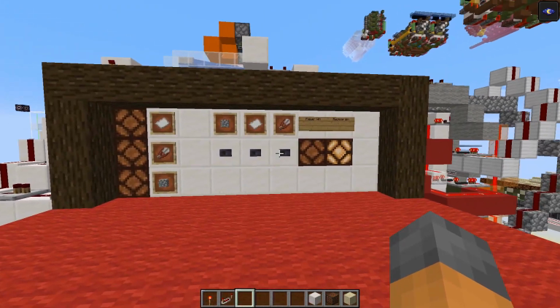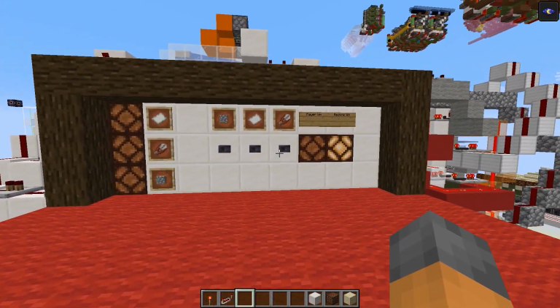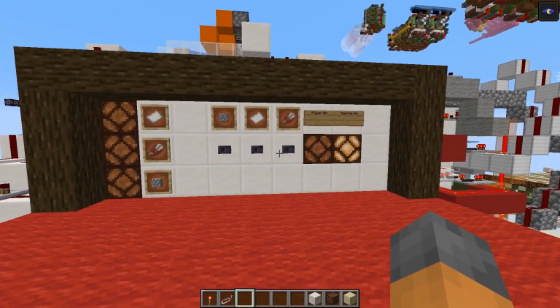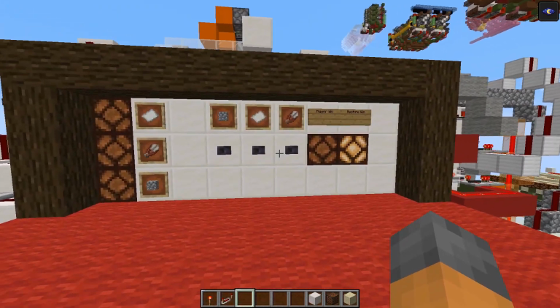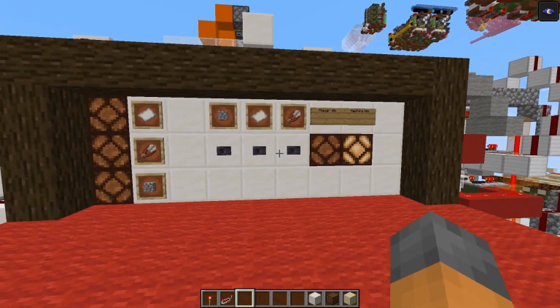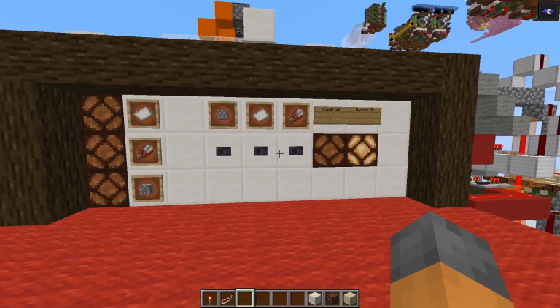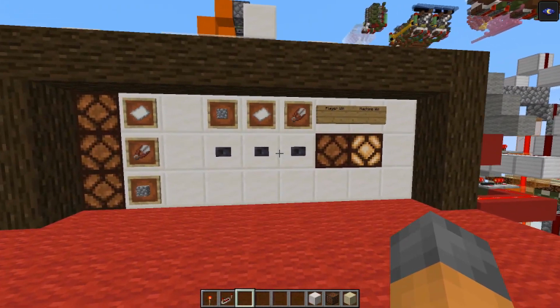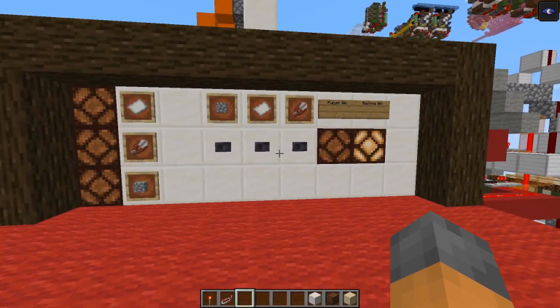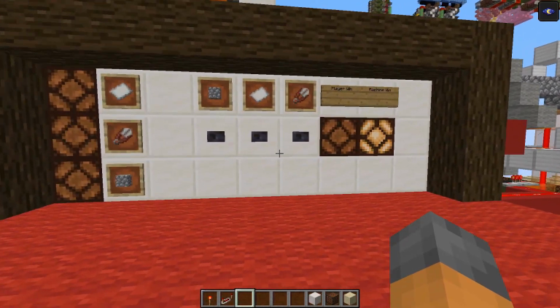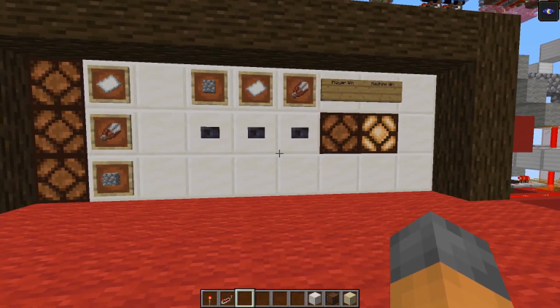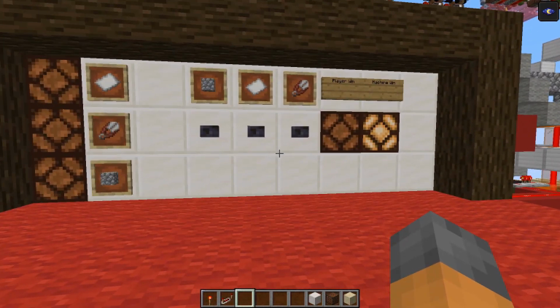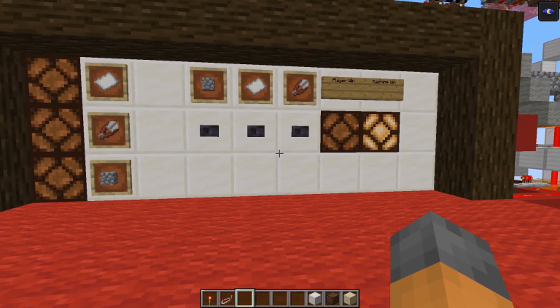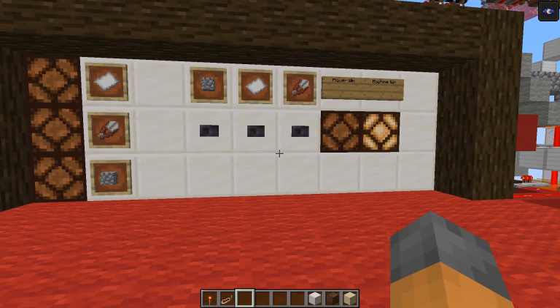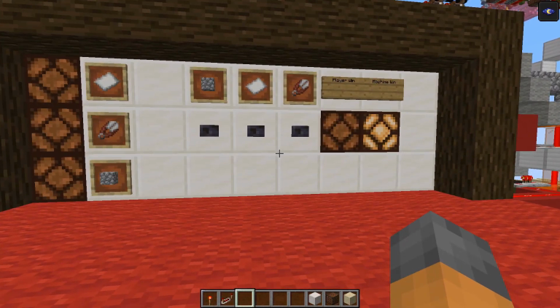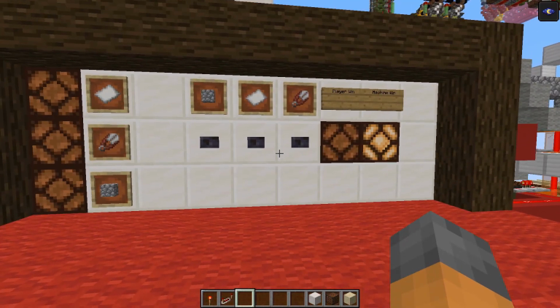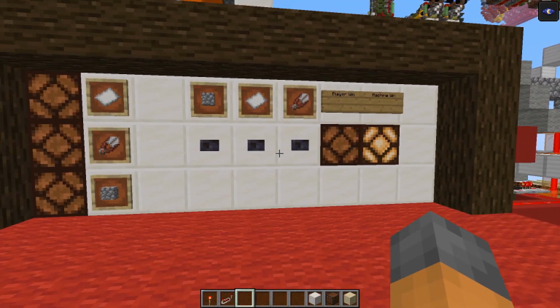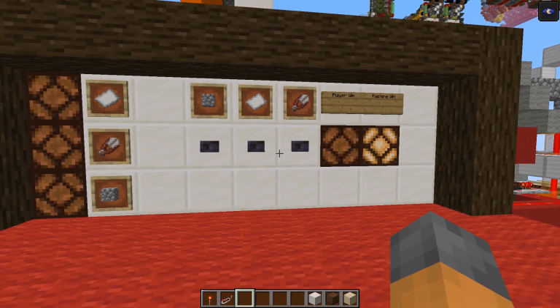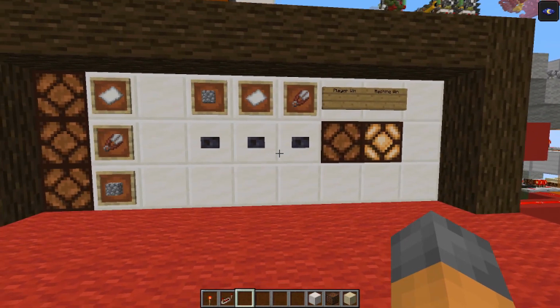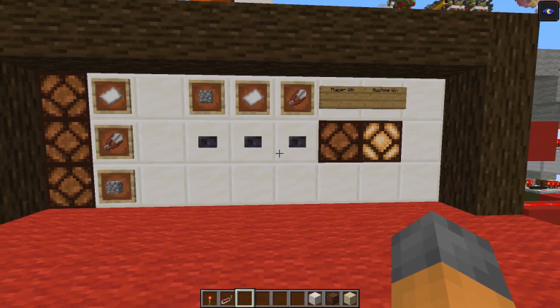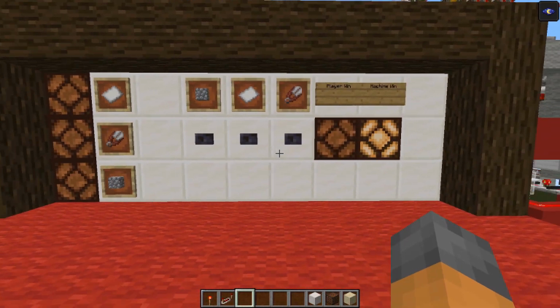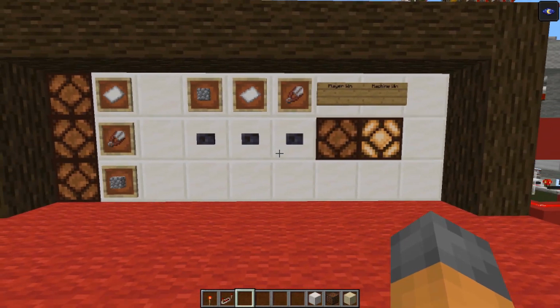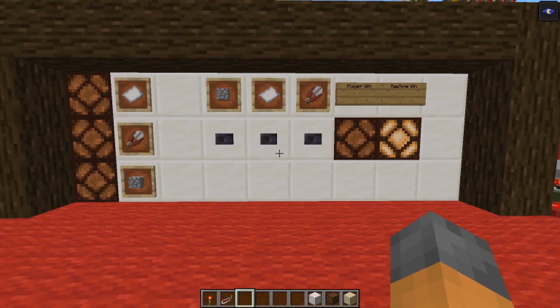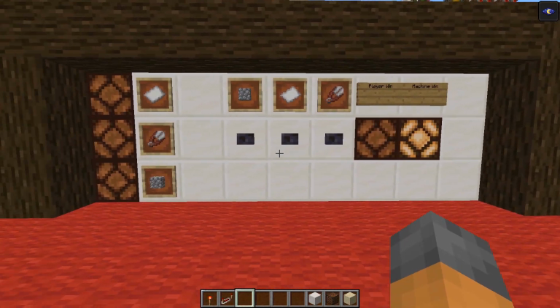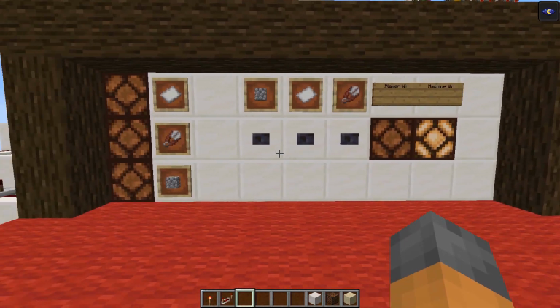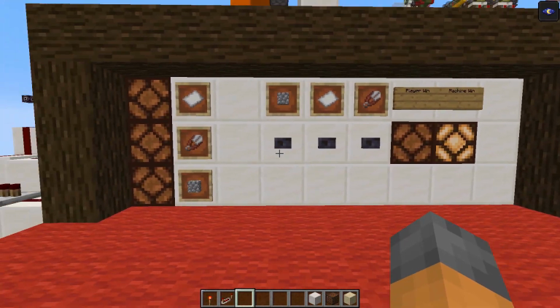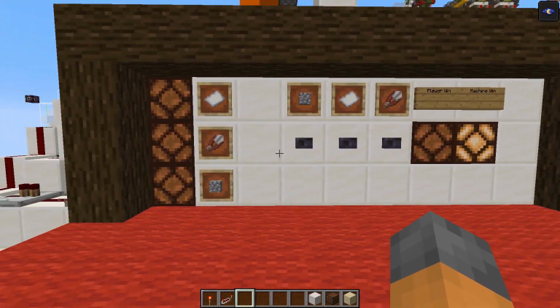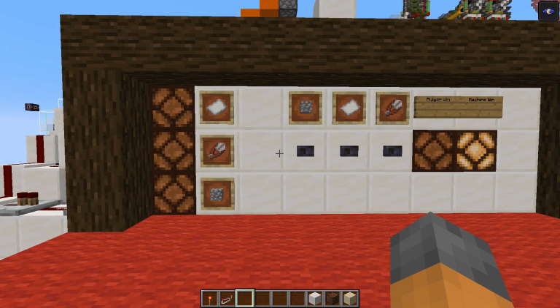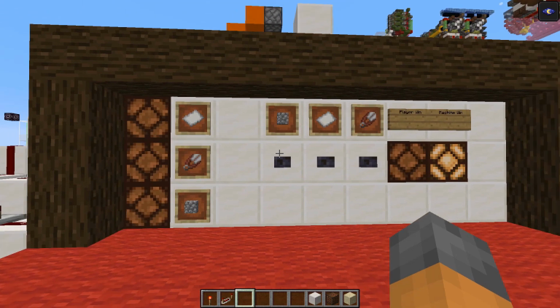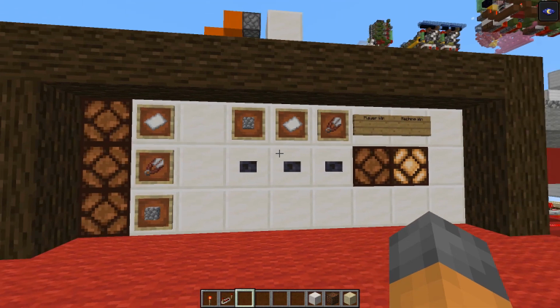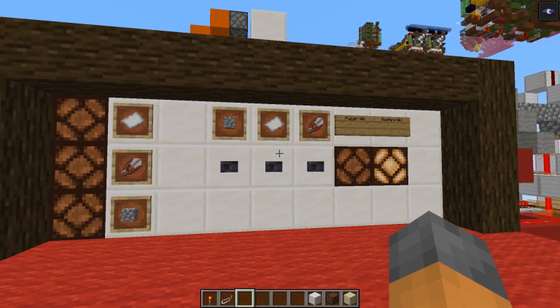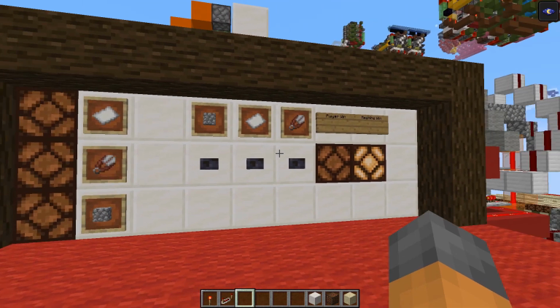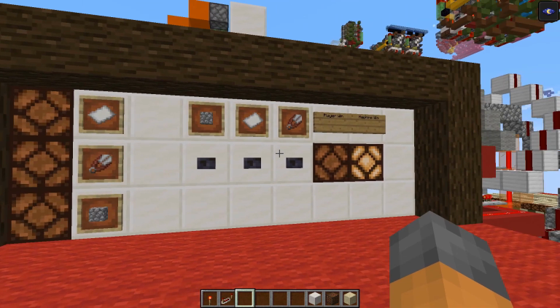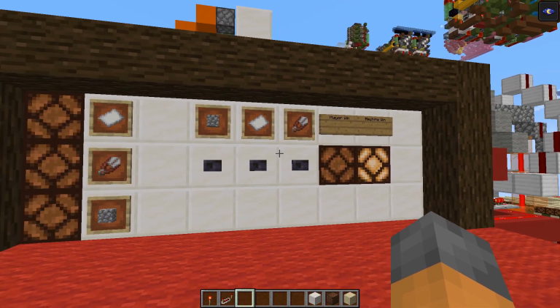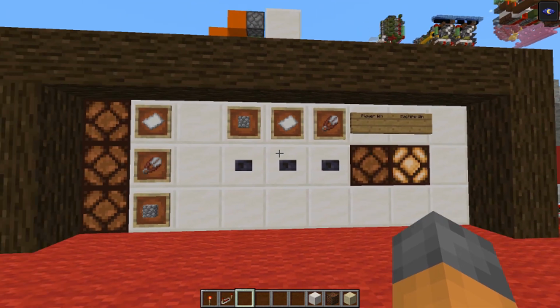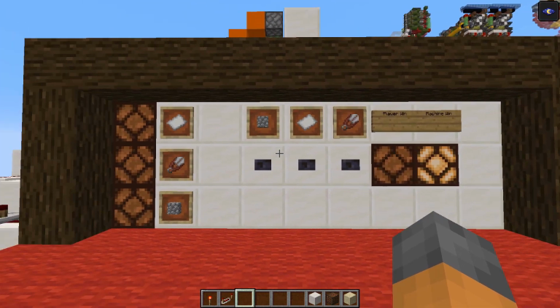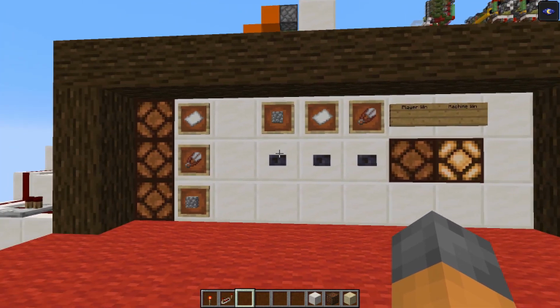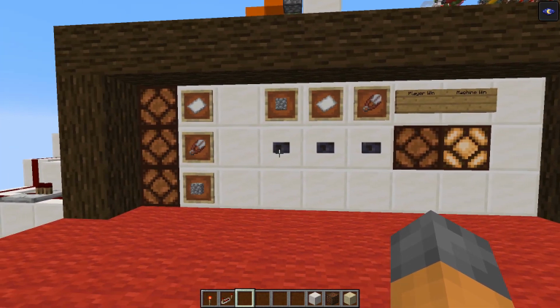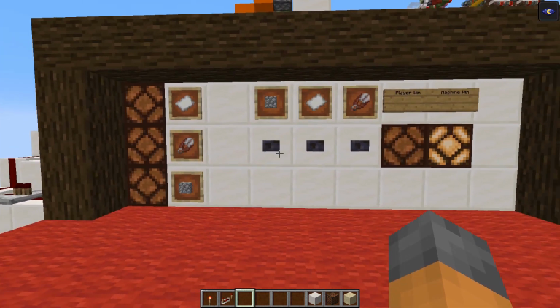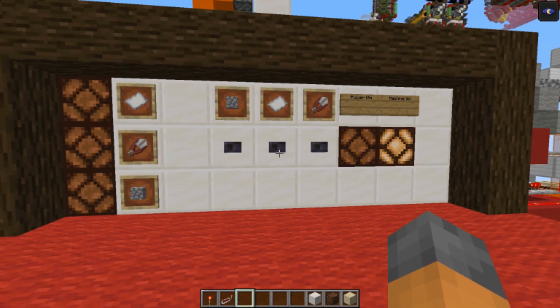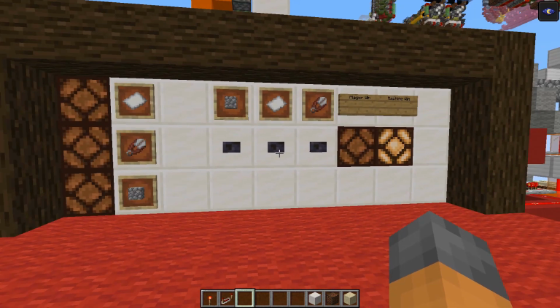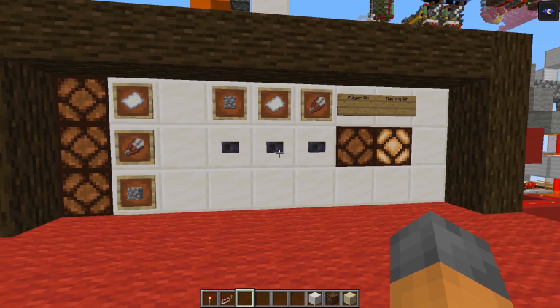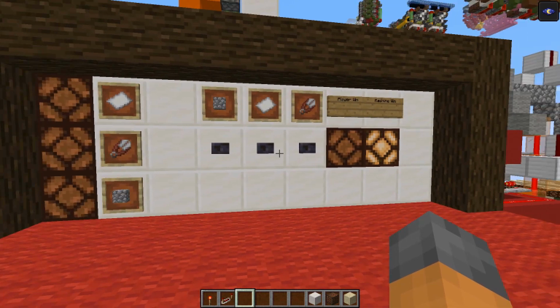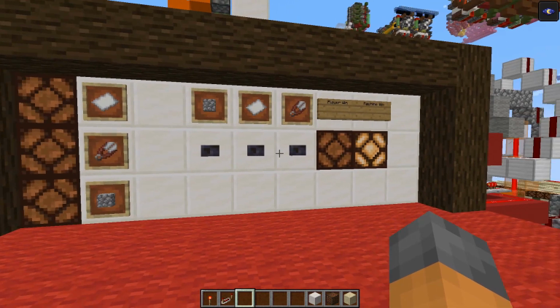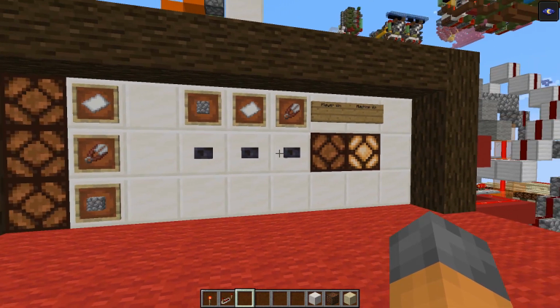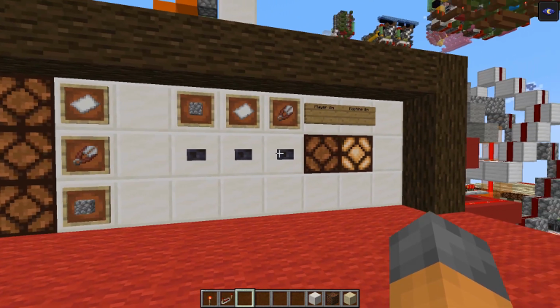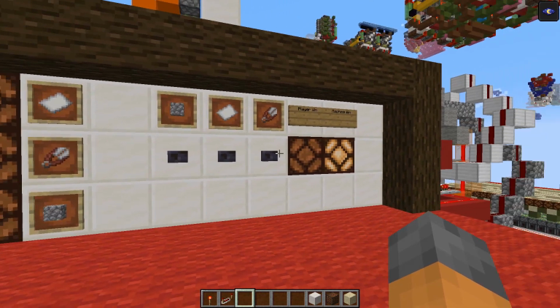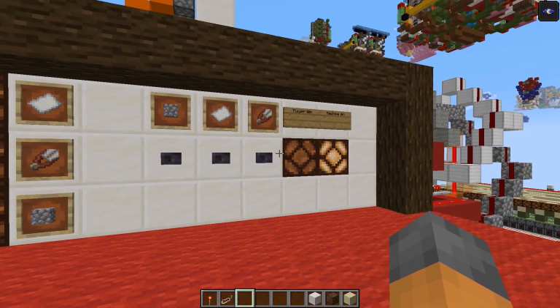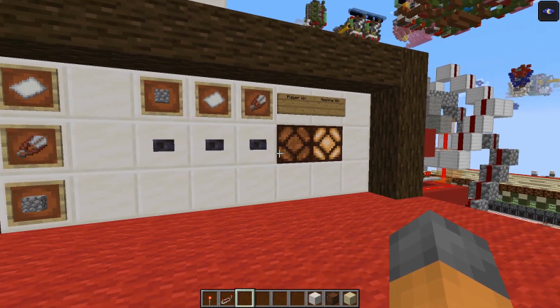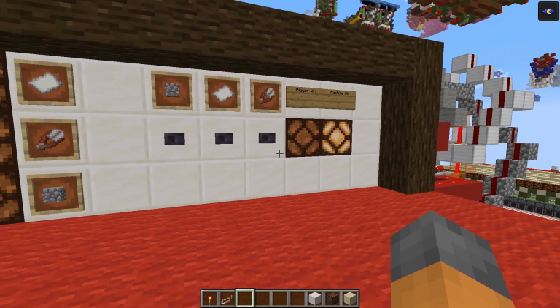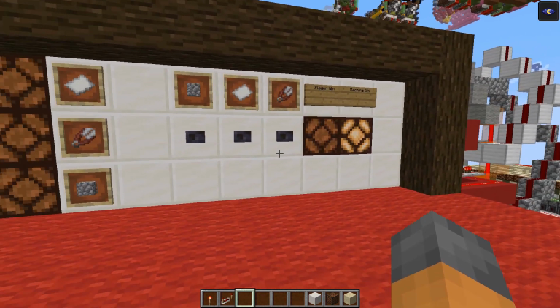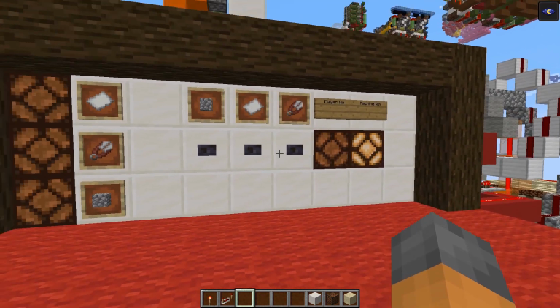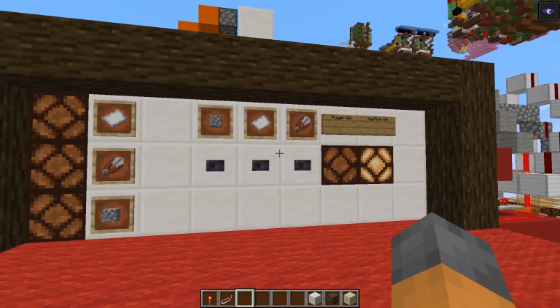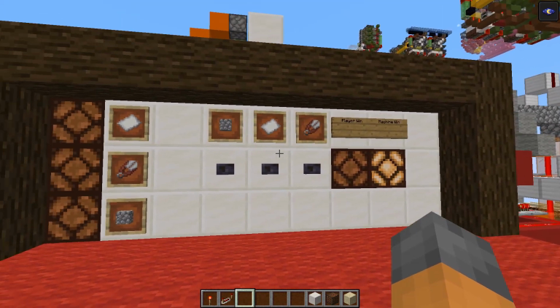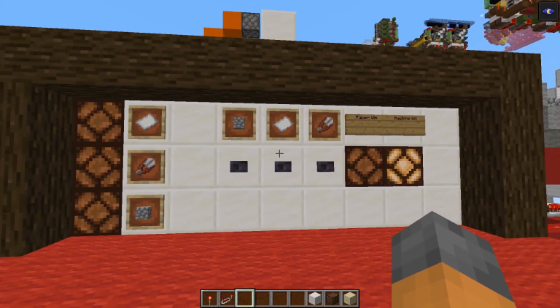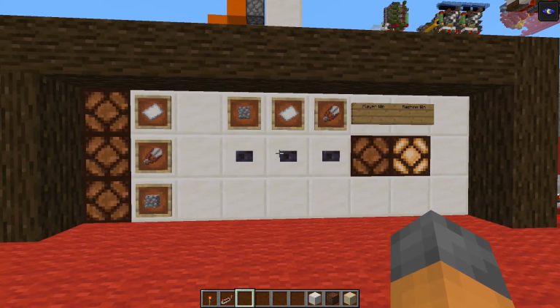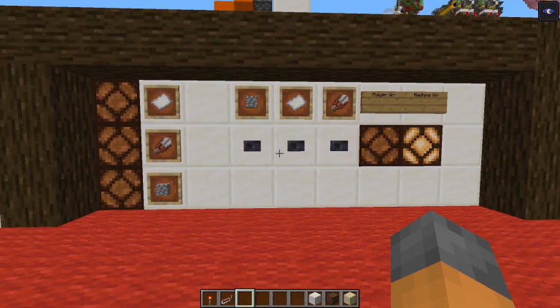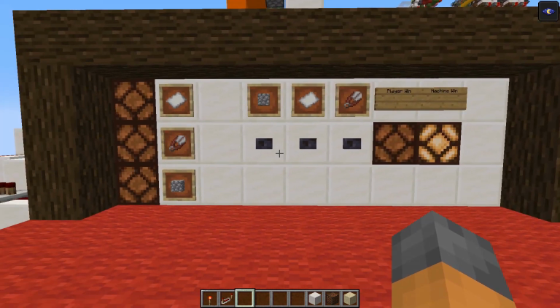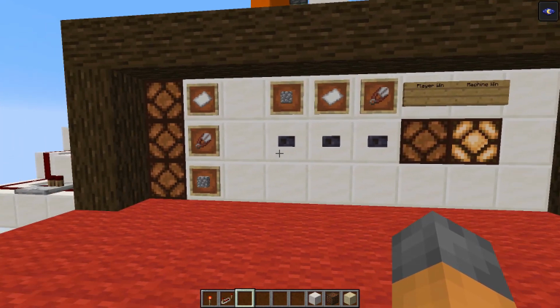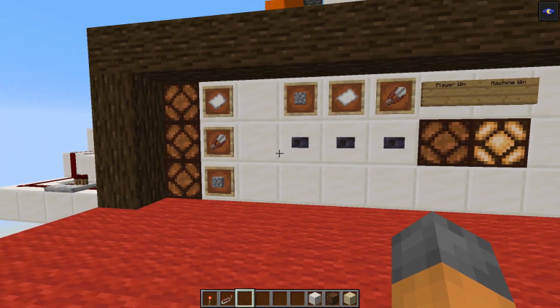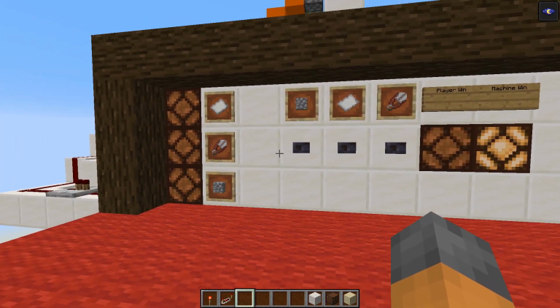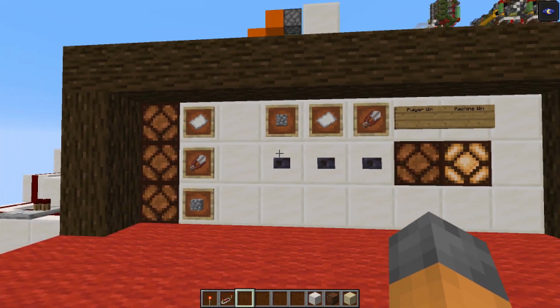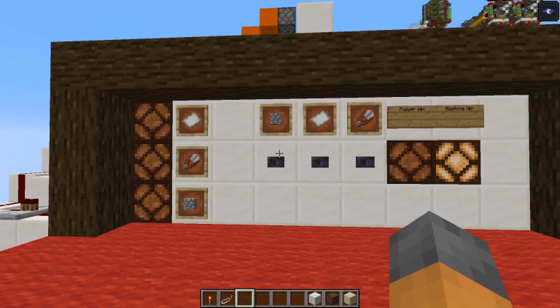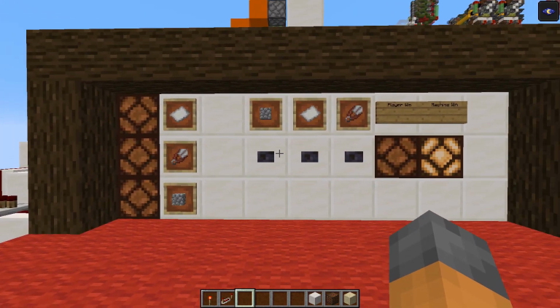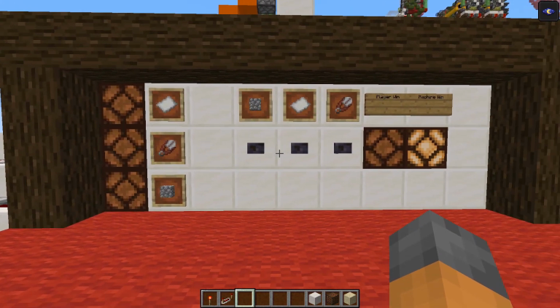So as you can see, the machine may actually pick up on things that a regular player playing rock paper scissors would not notice.